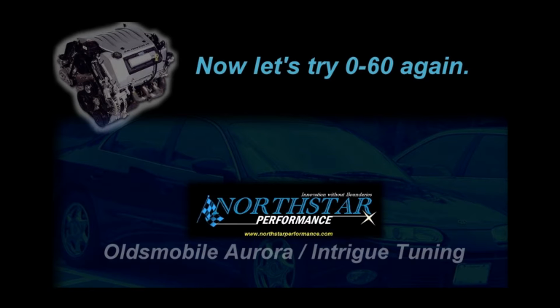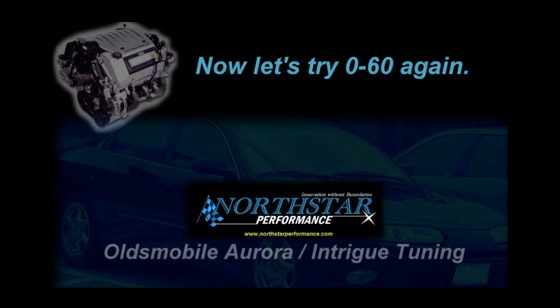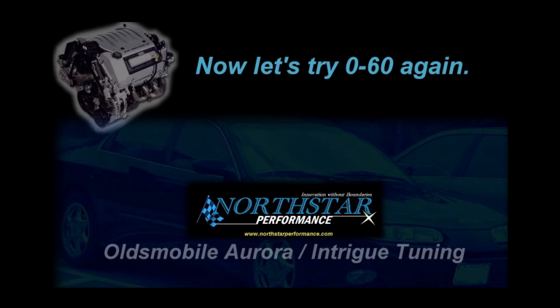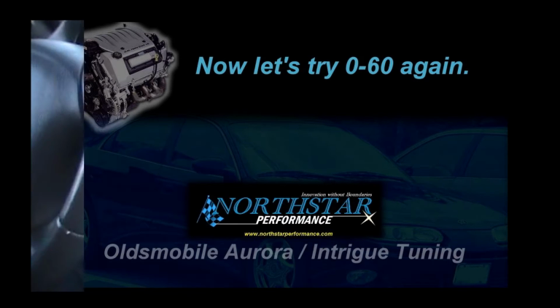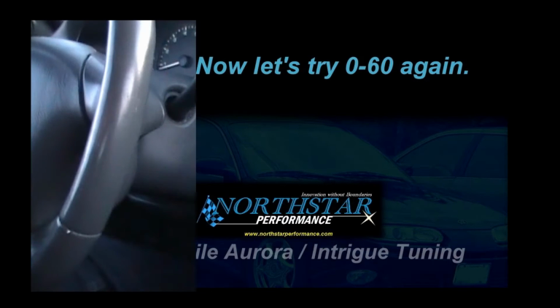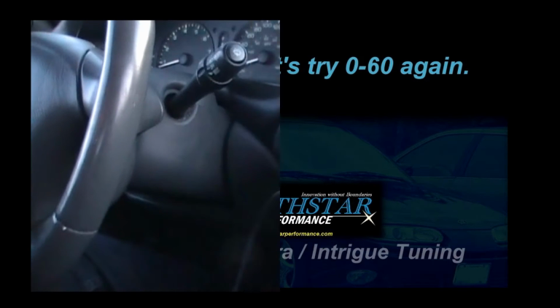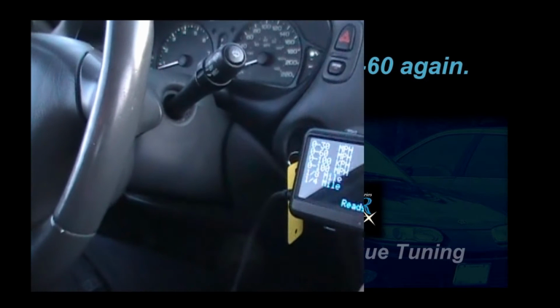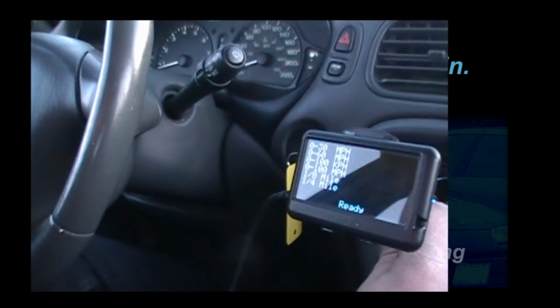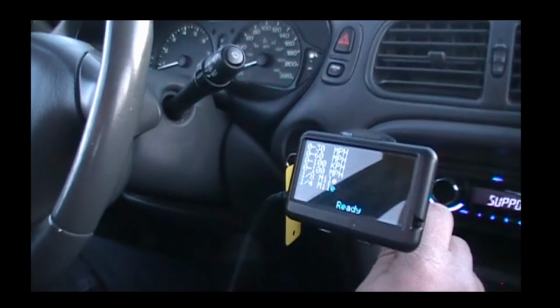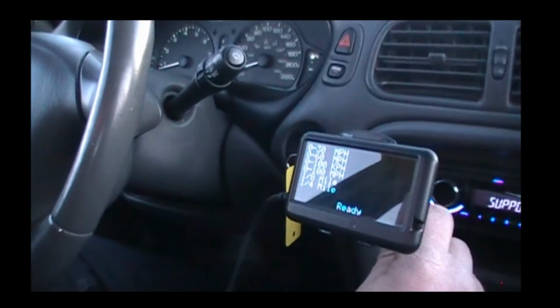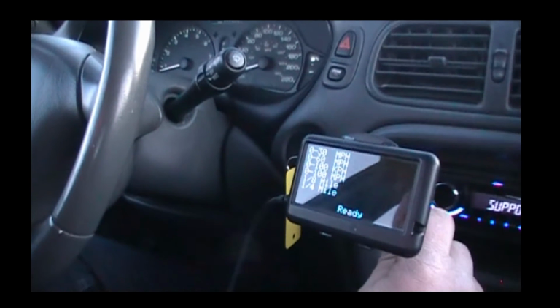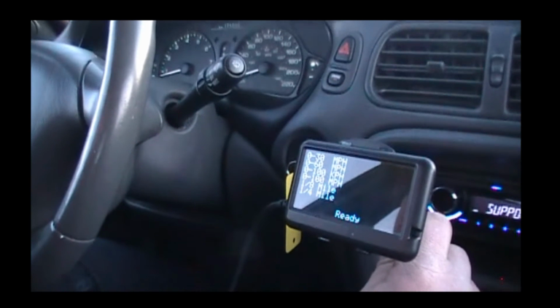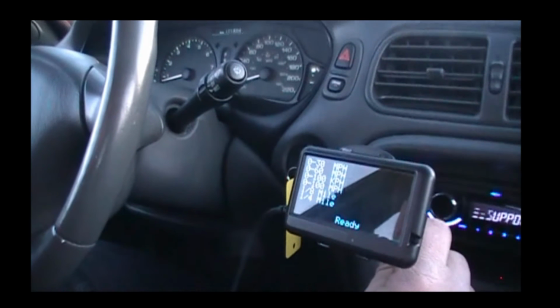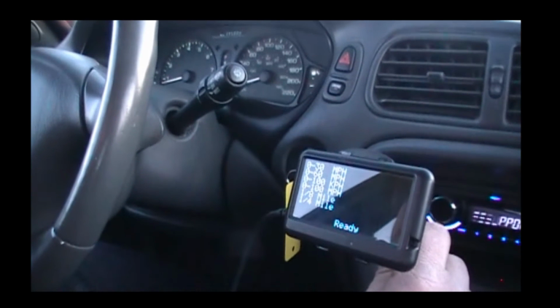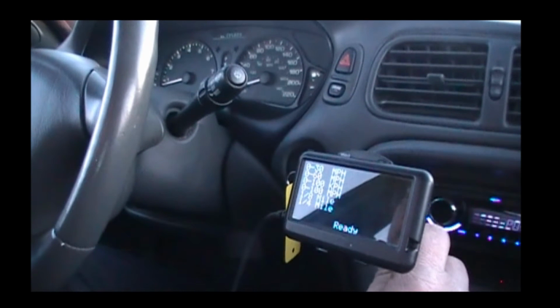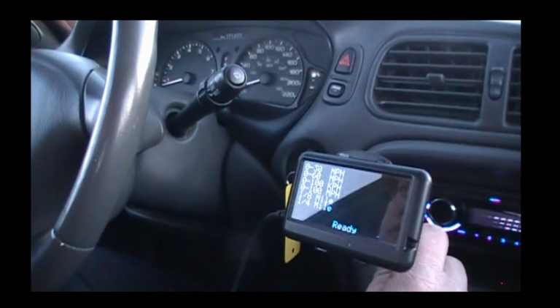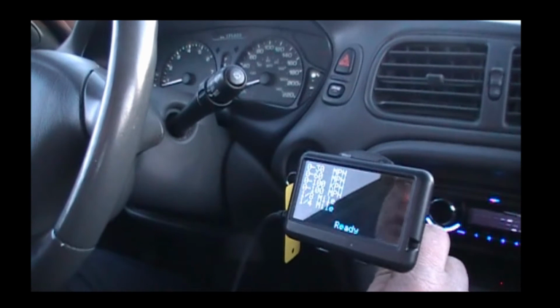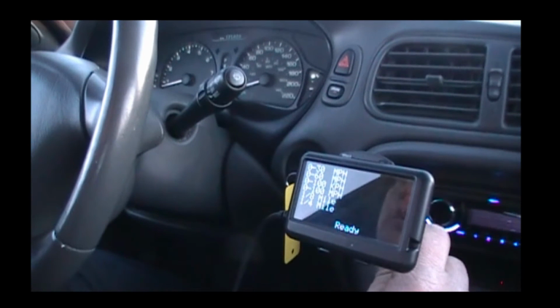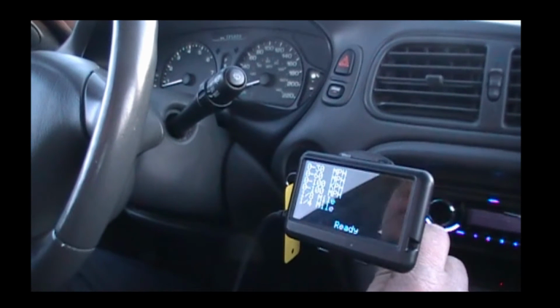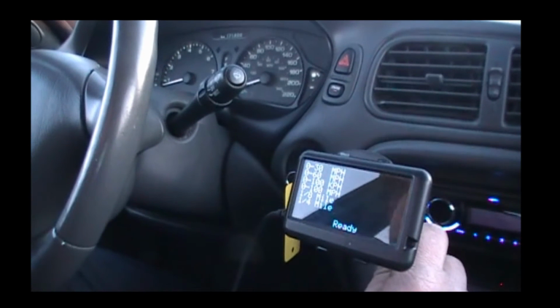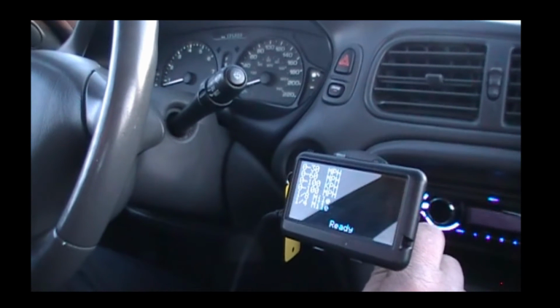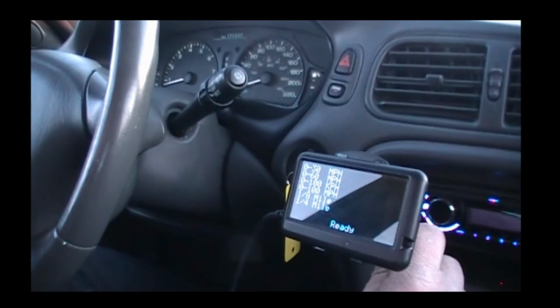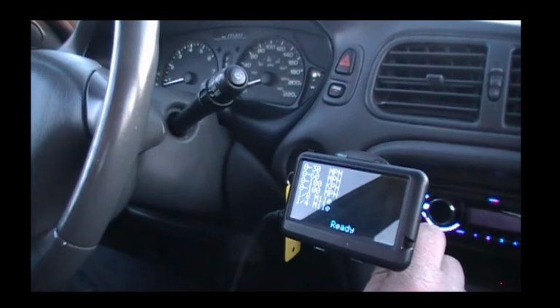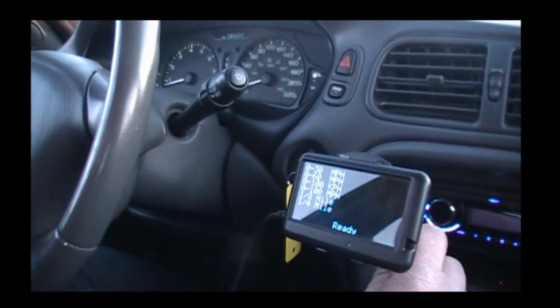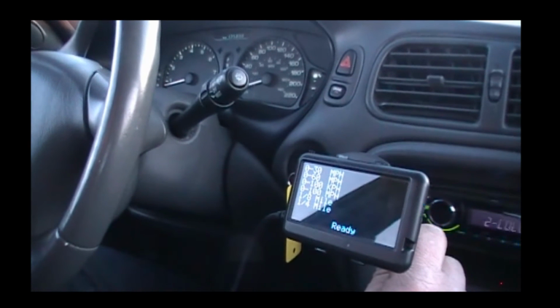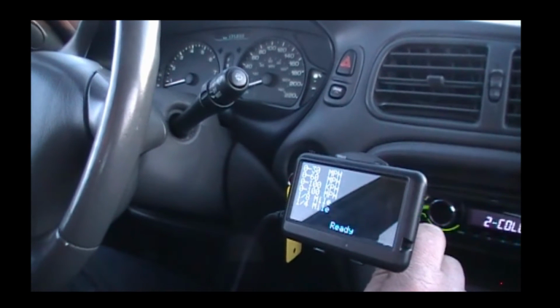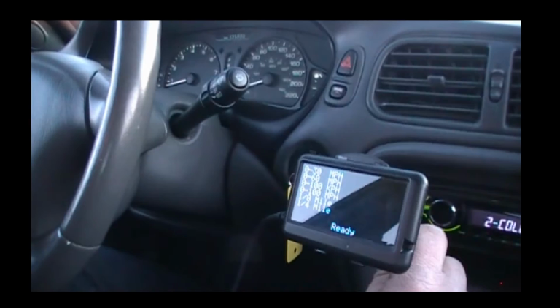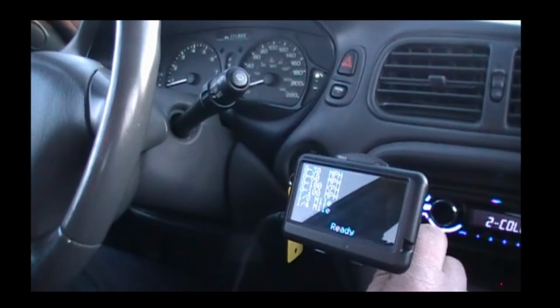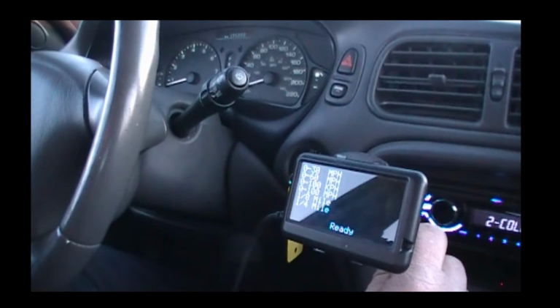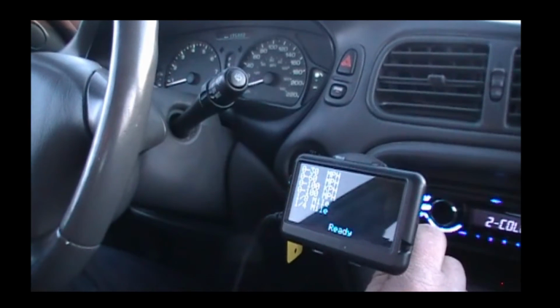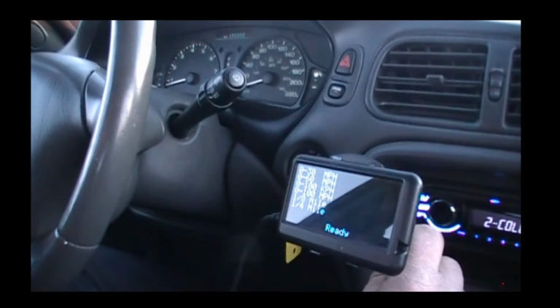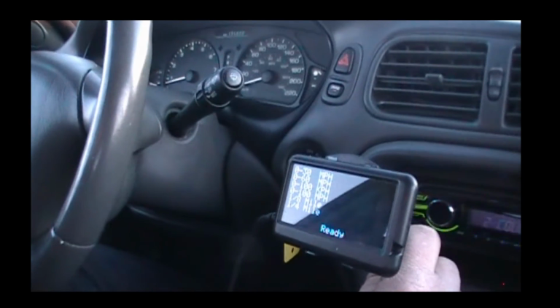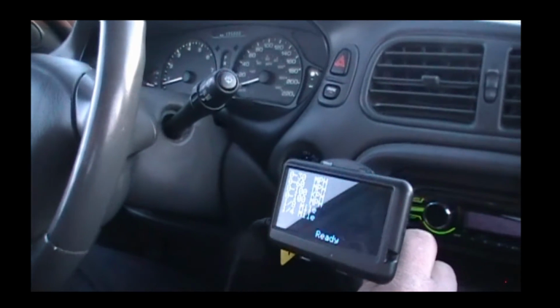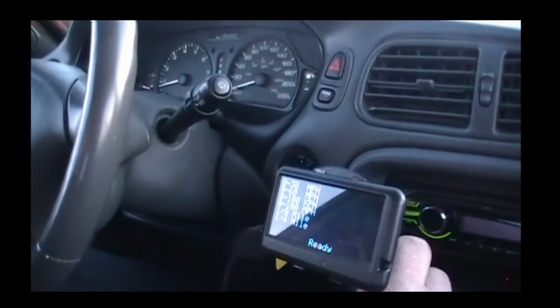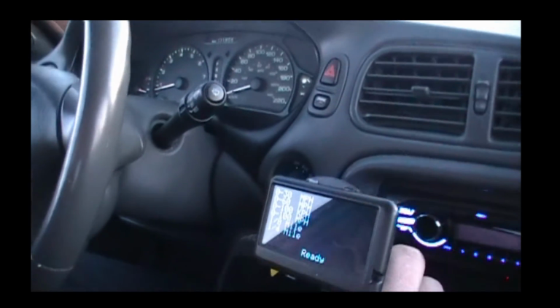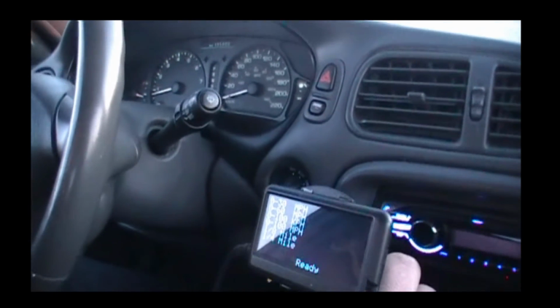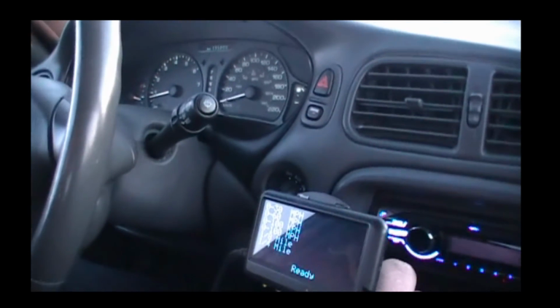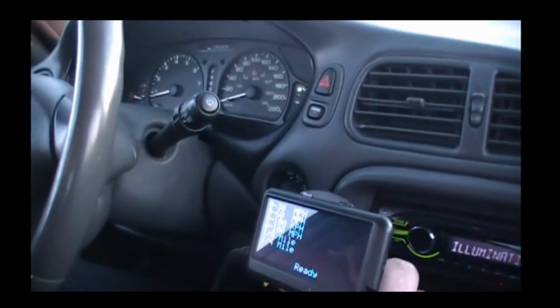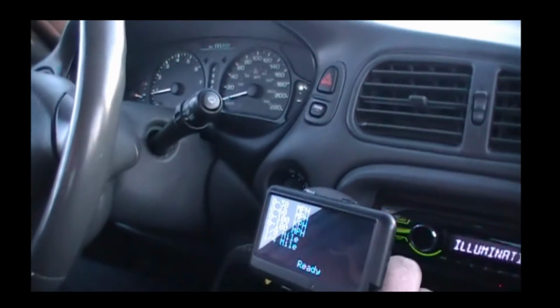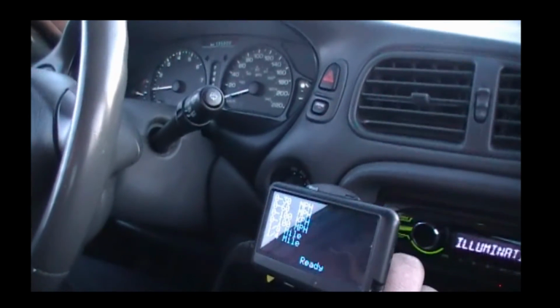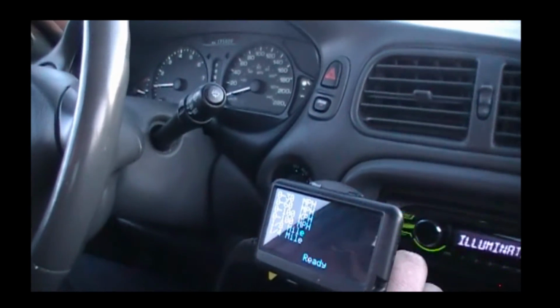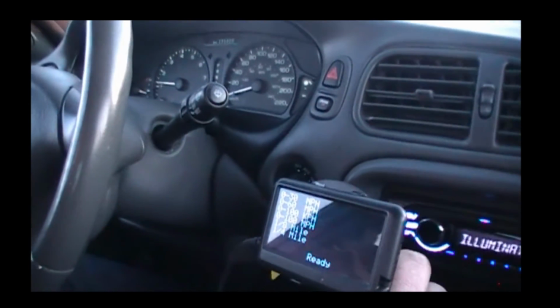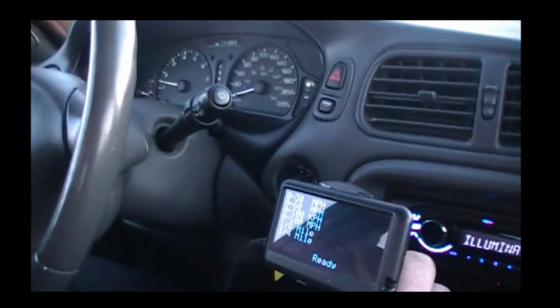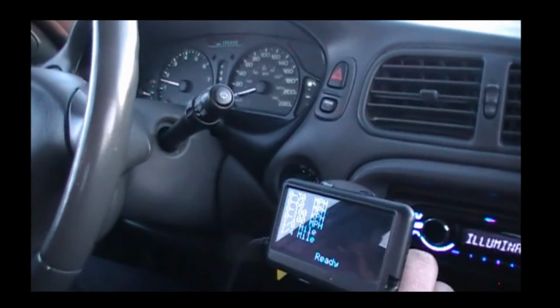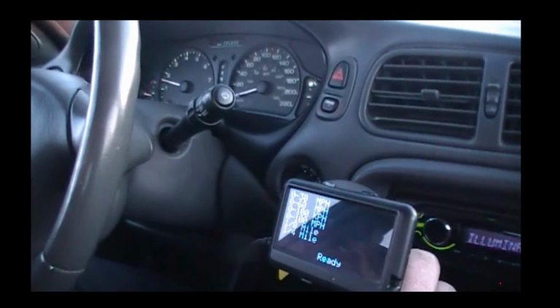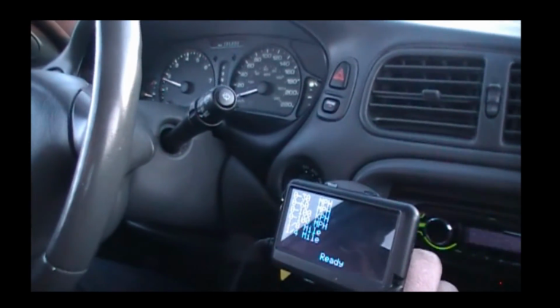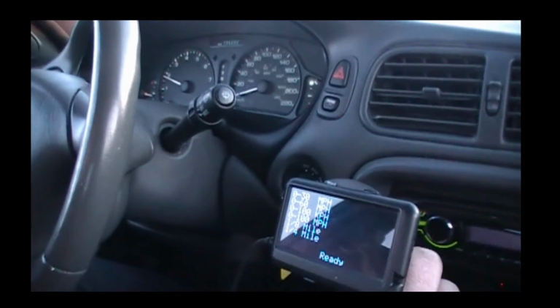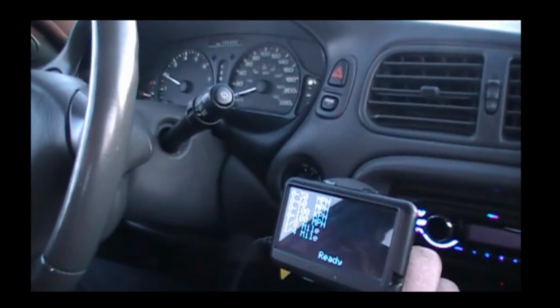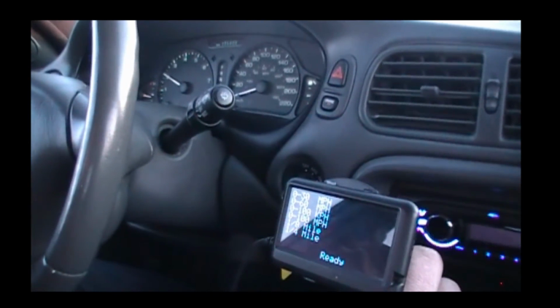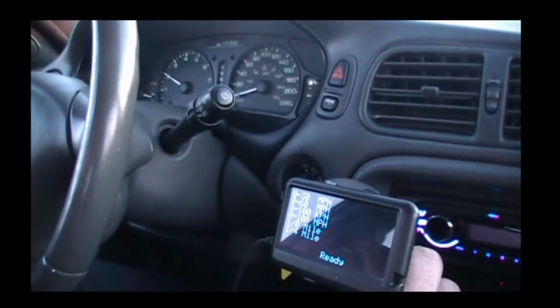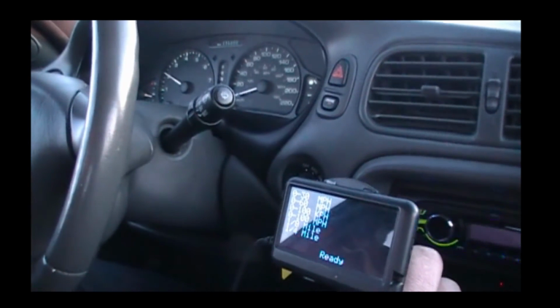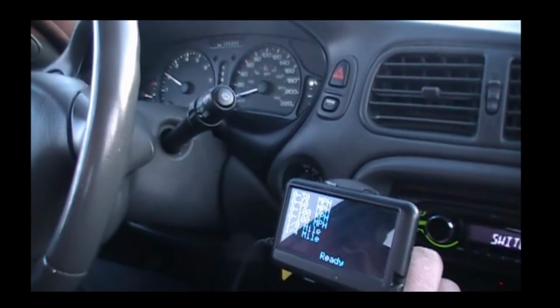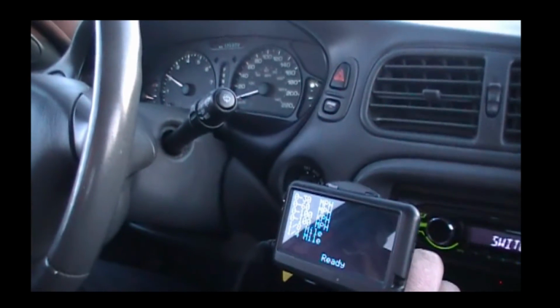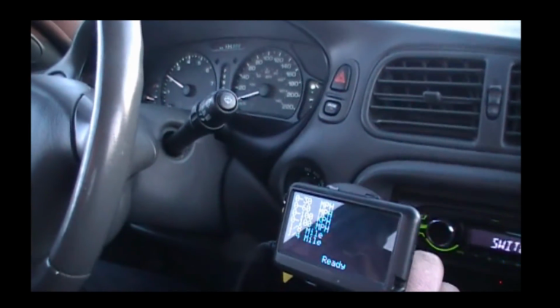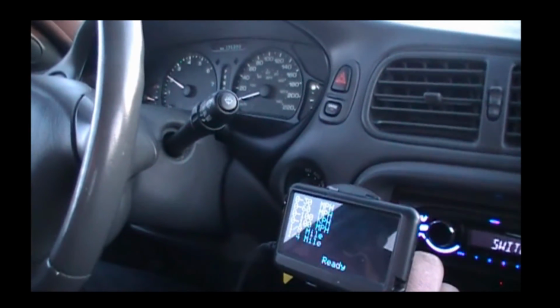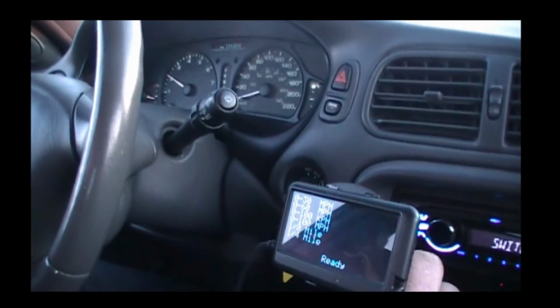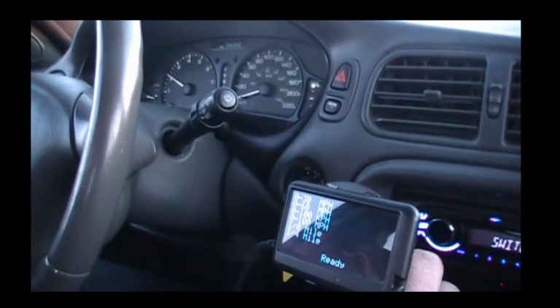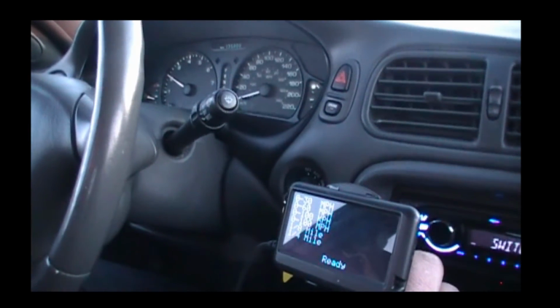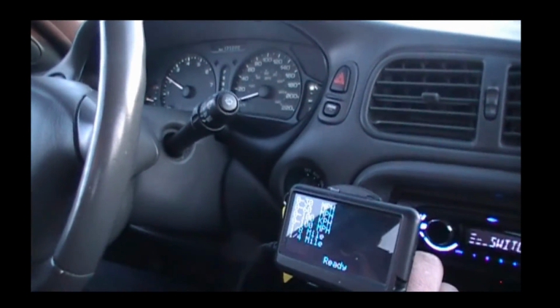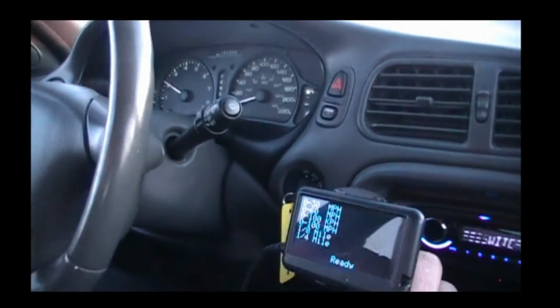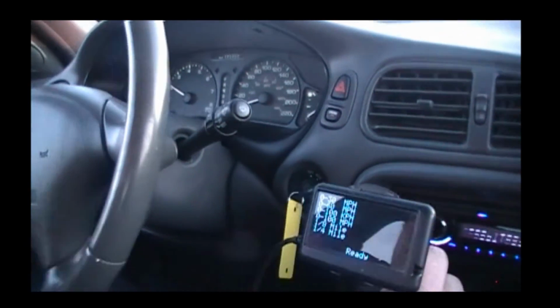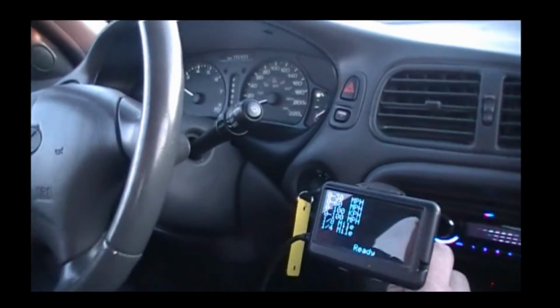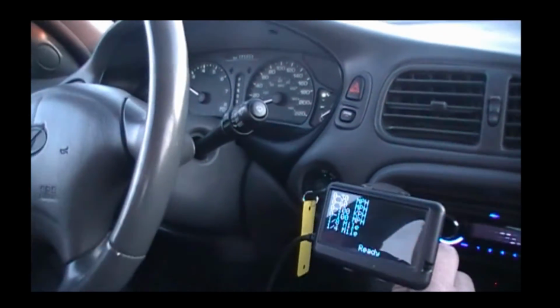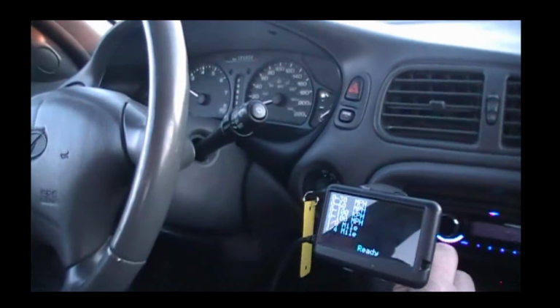We're gonna try another zero-to-sixty run here. We adjusted the timing a bit to see if we can avoid getting any wheel slip.